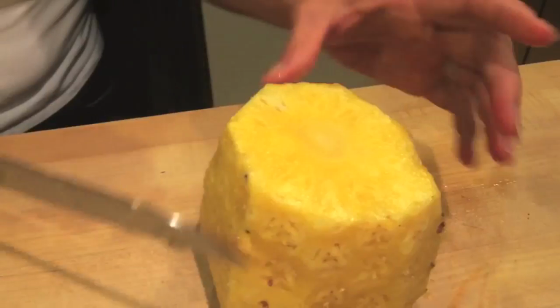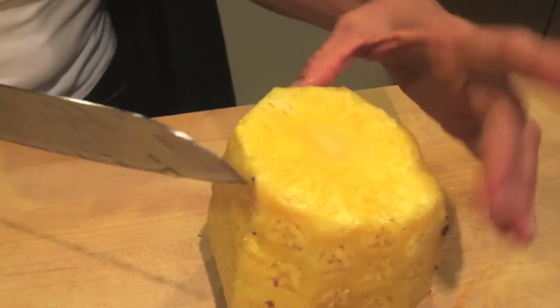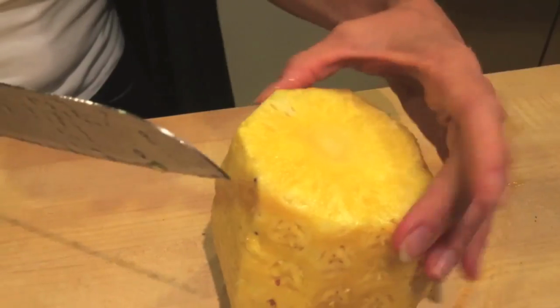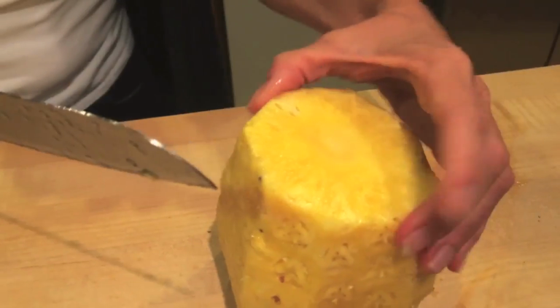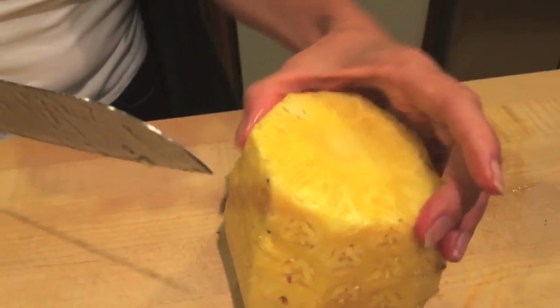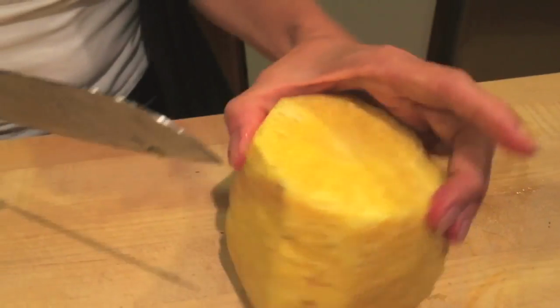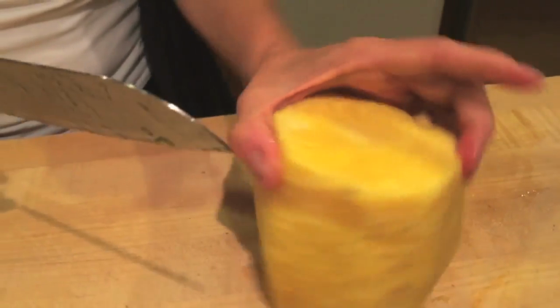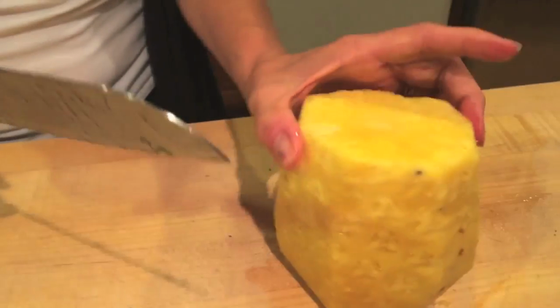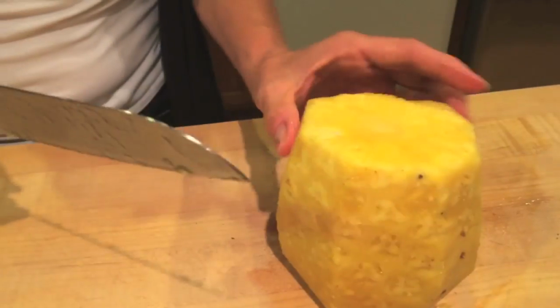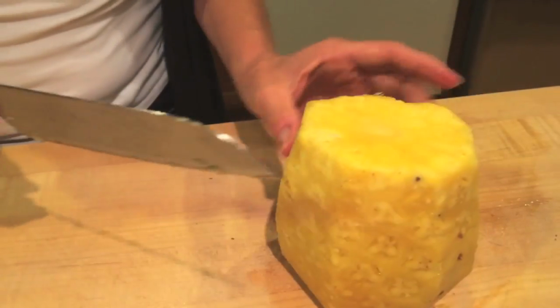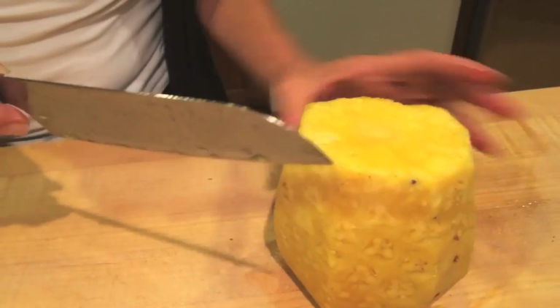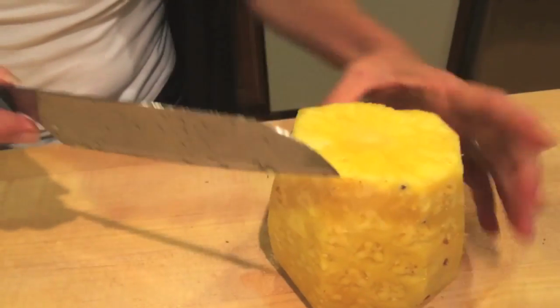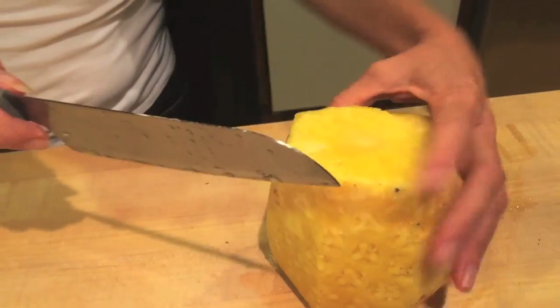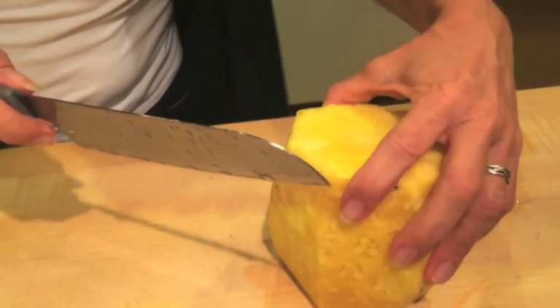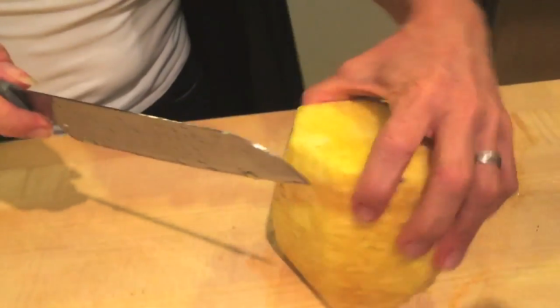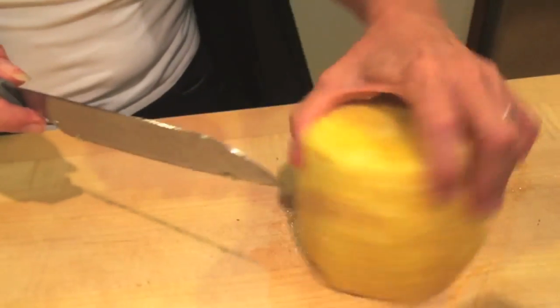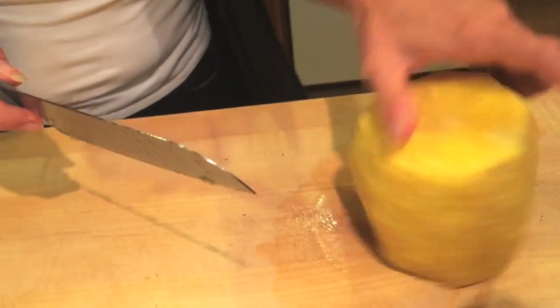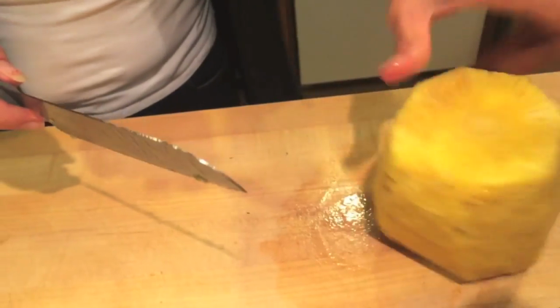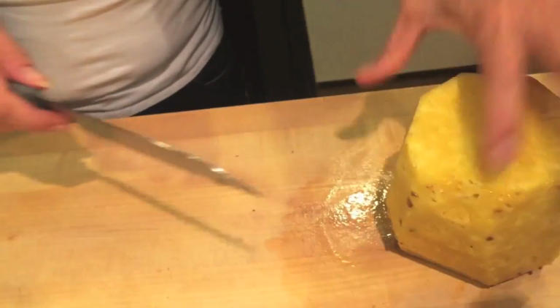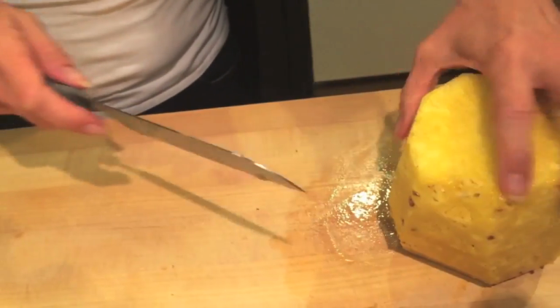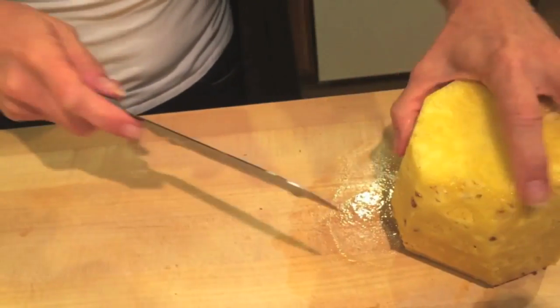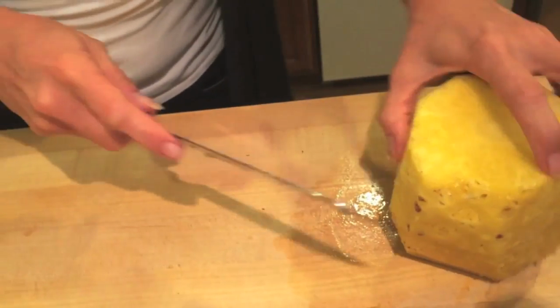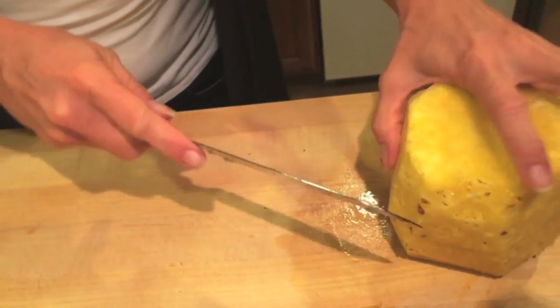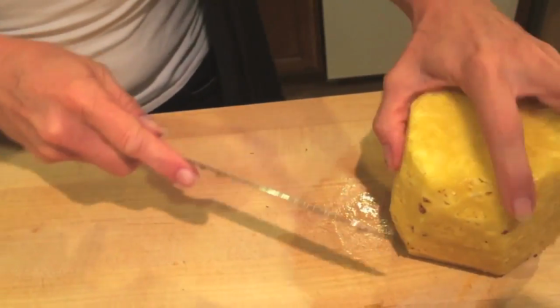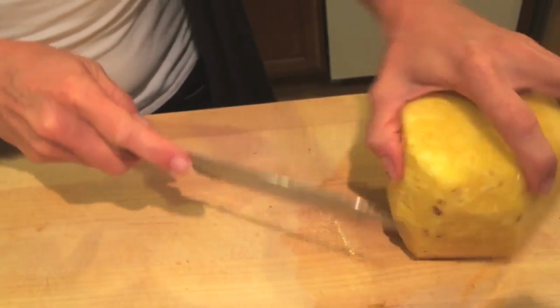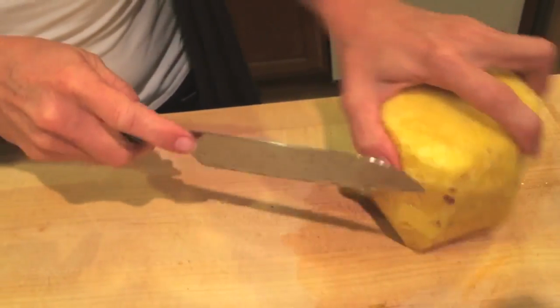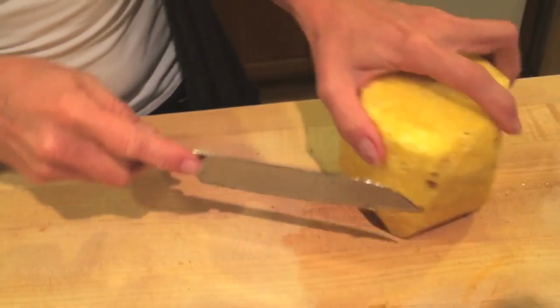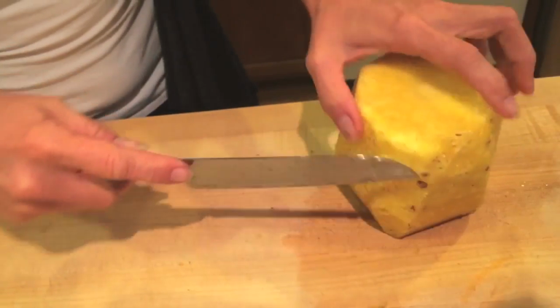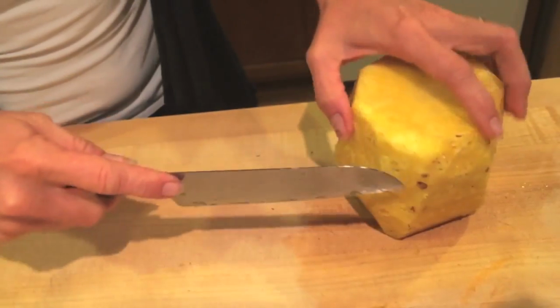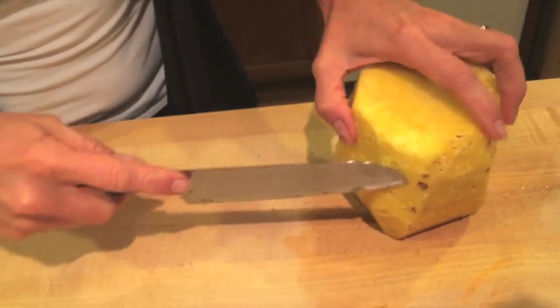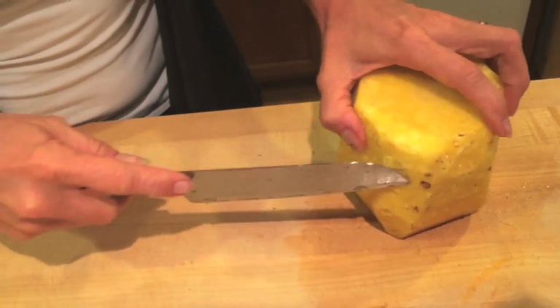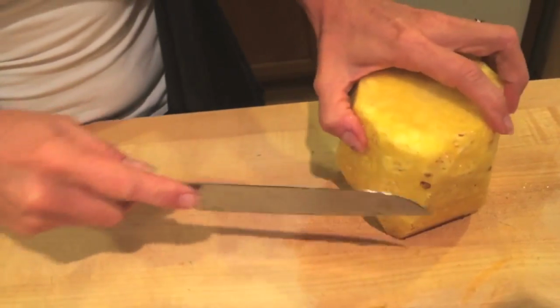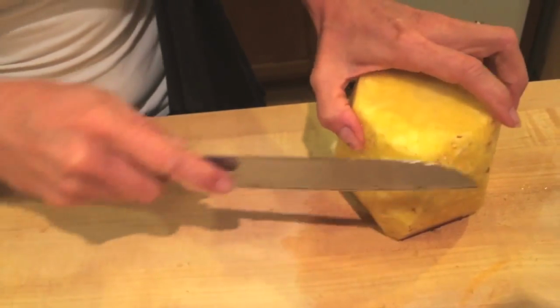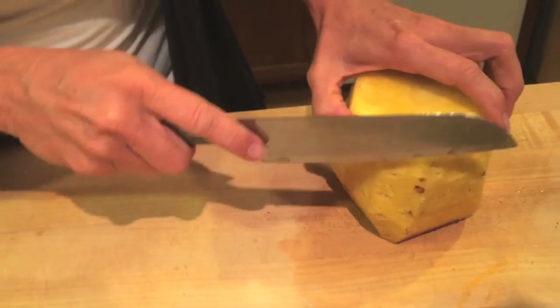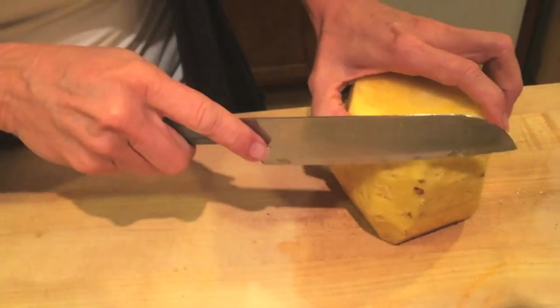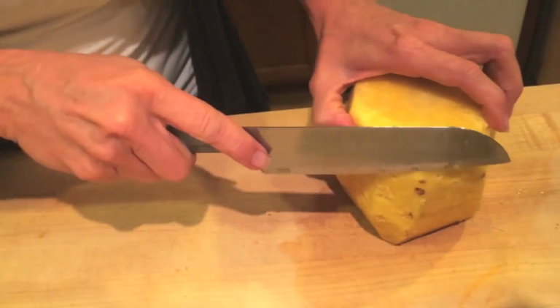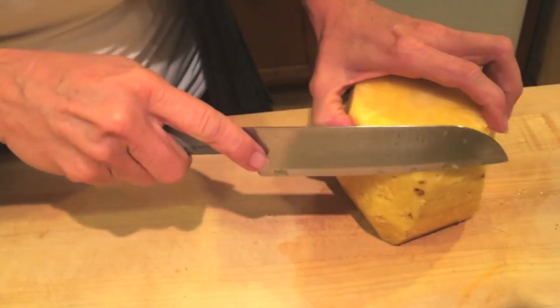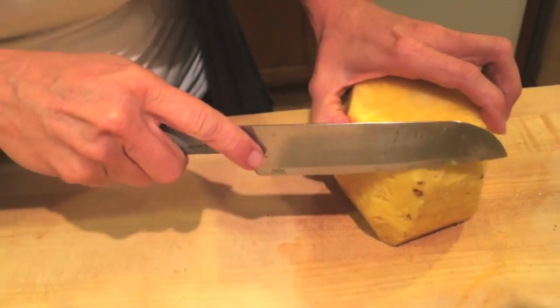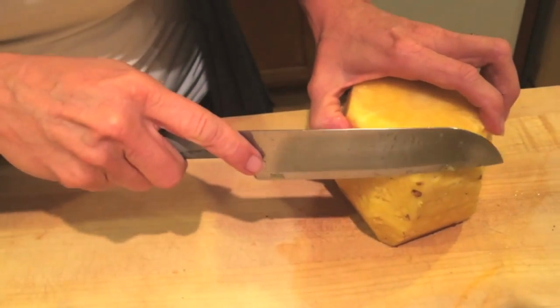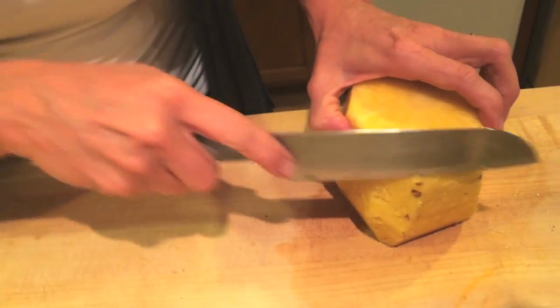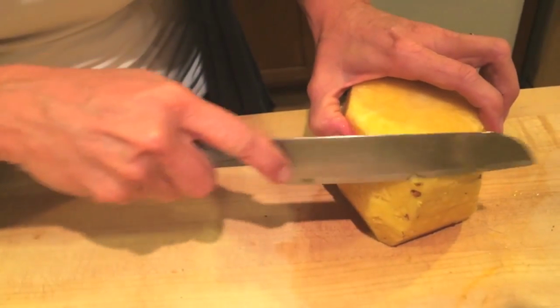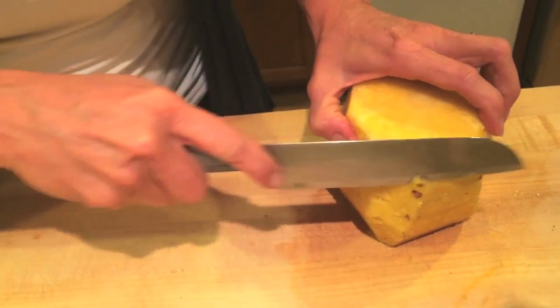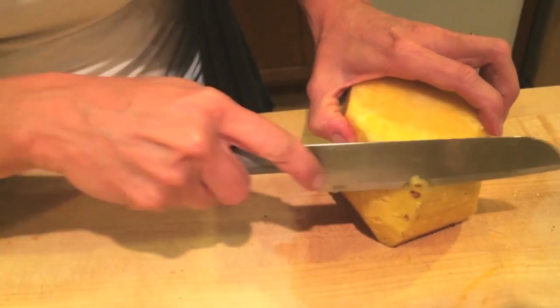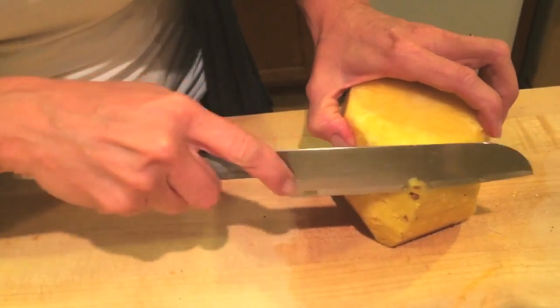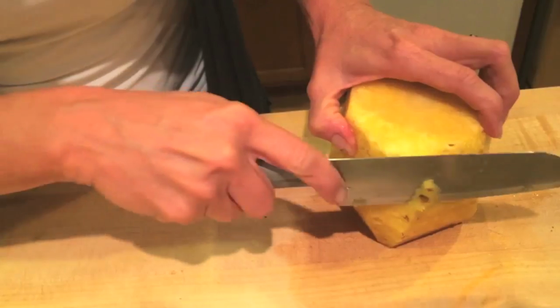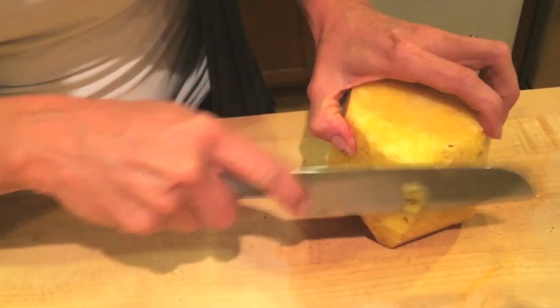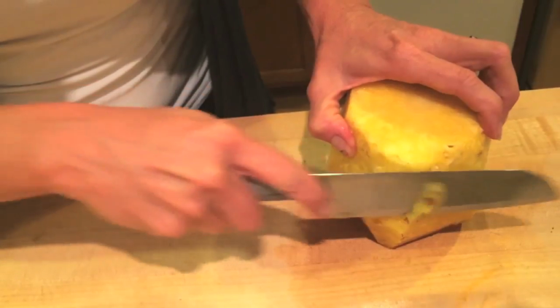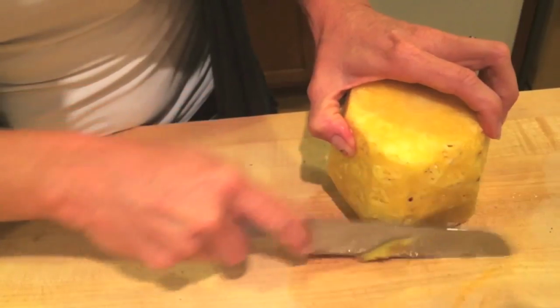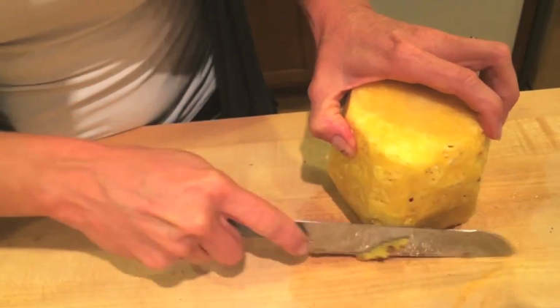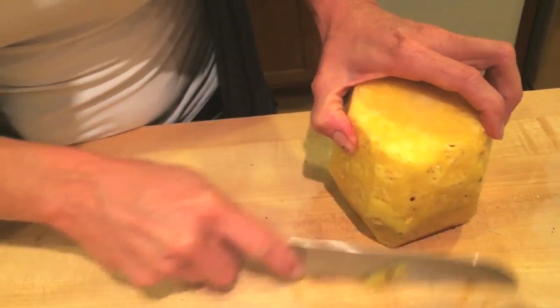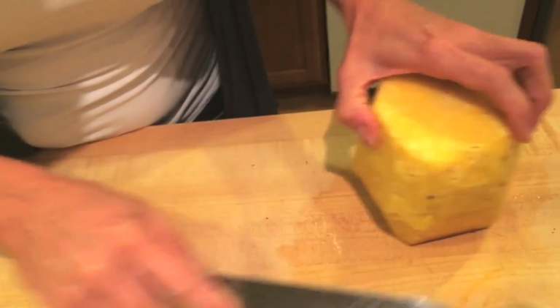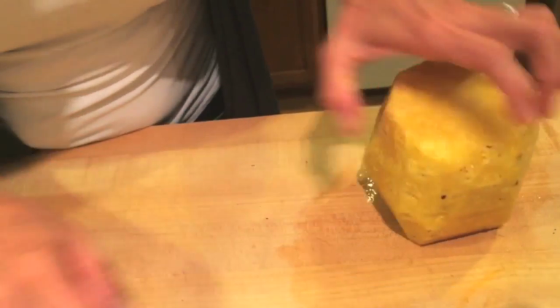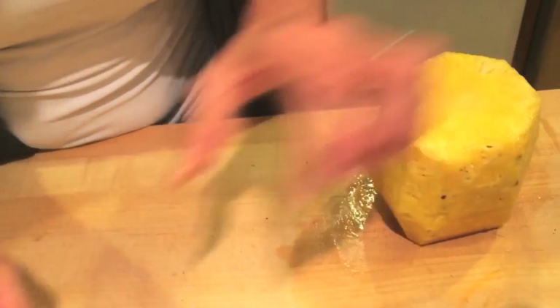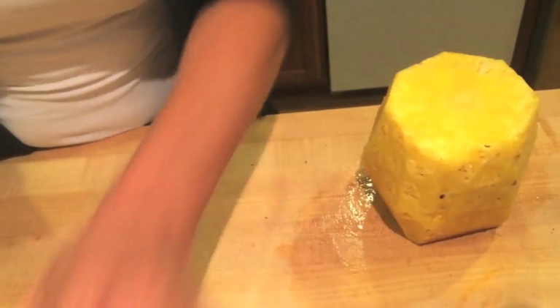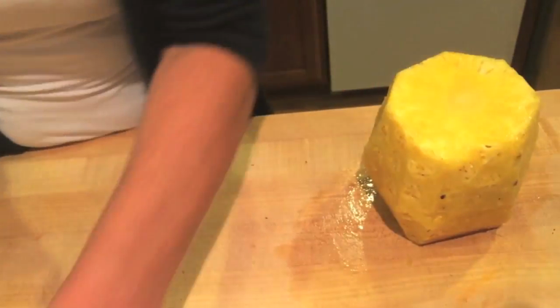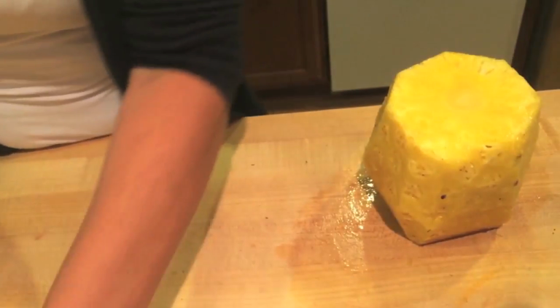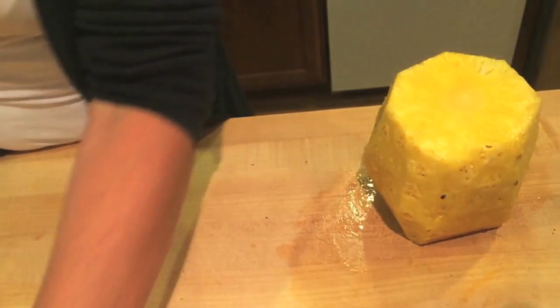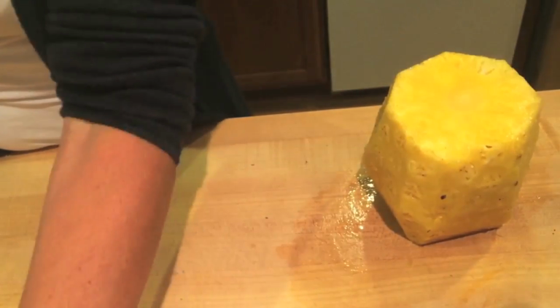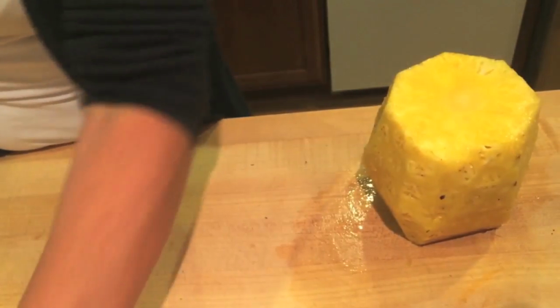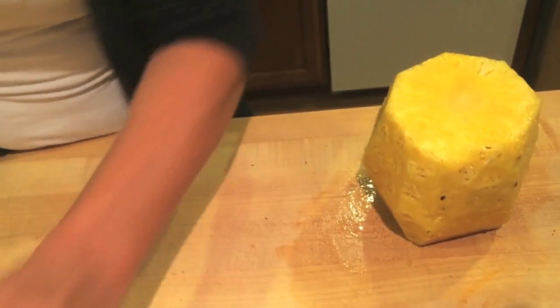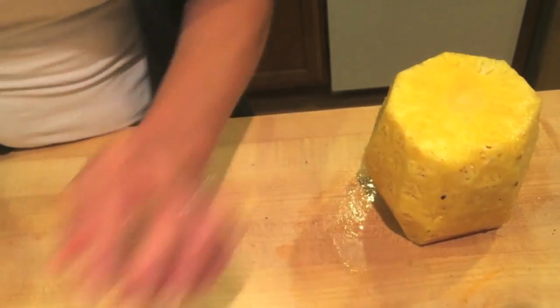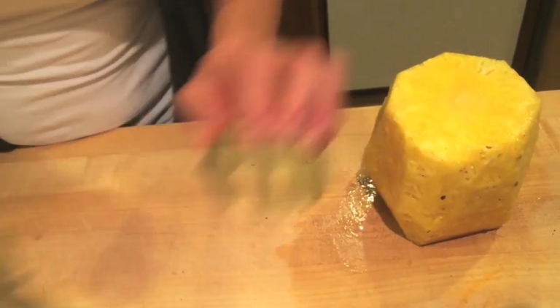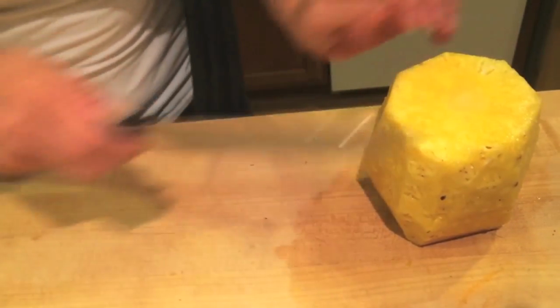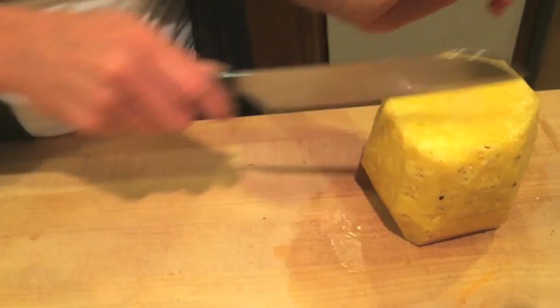Fully peeled pineapple, maybe with some little eyes left on it, so you just take the knife and get those last couple things off.